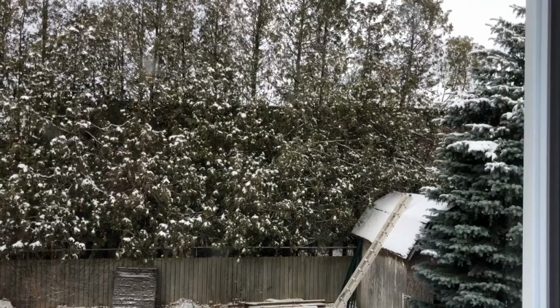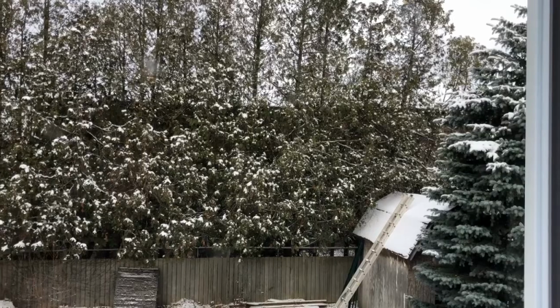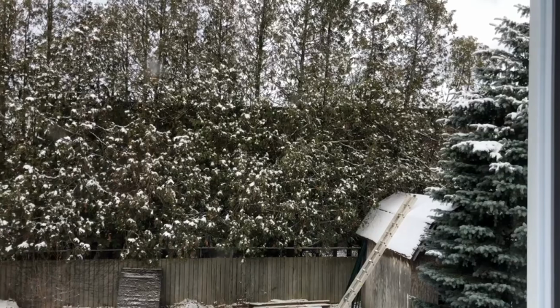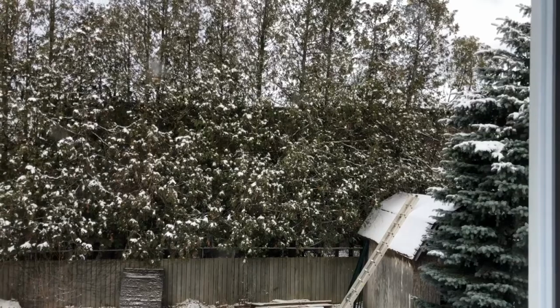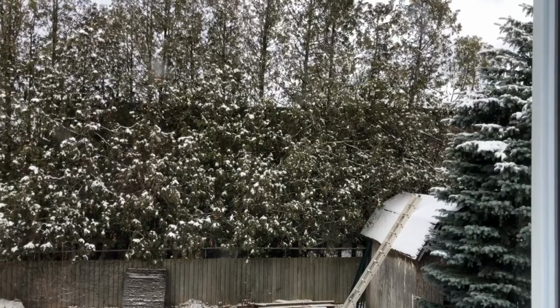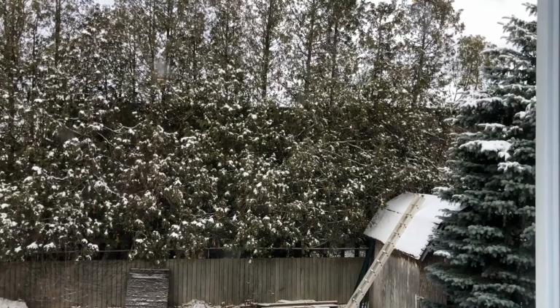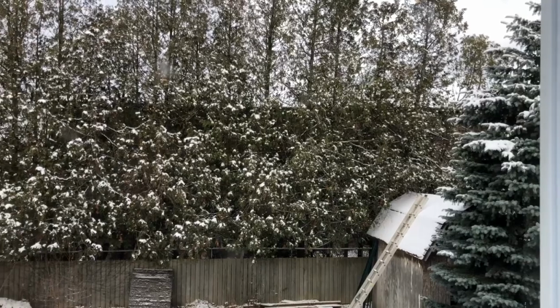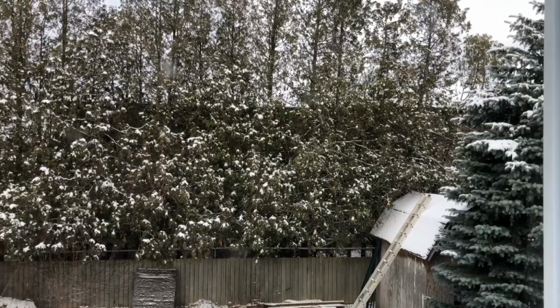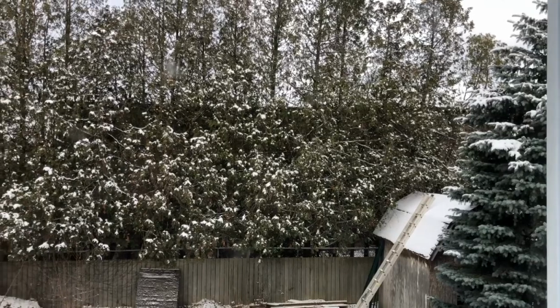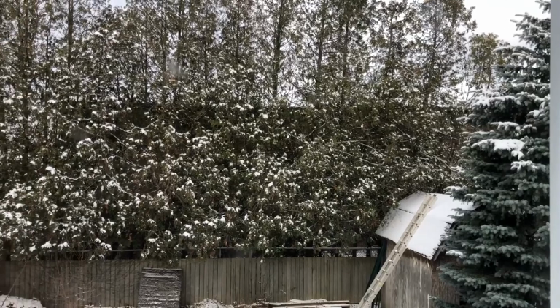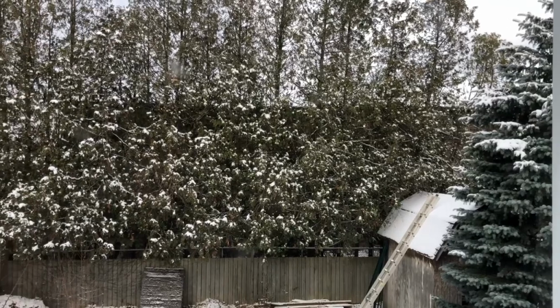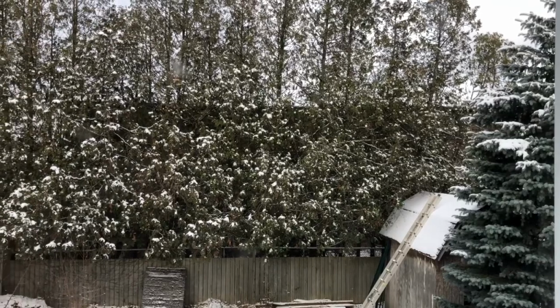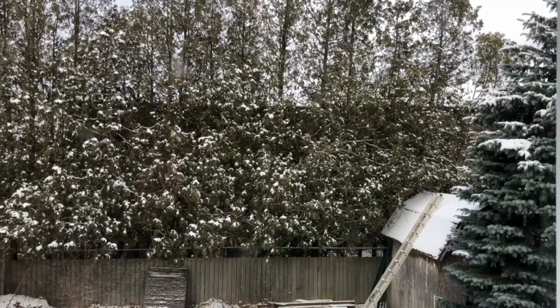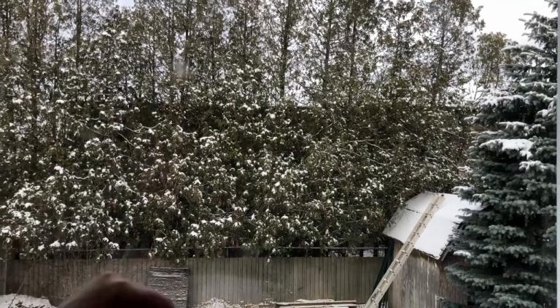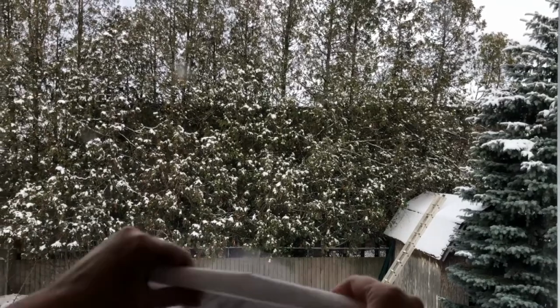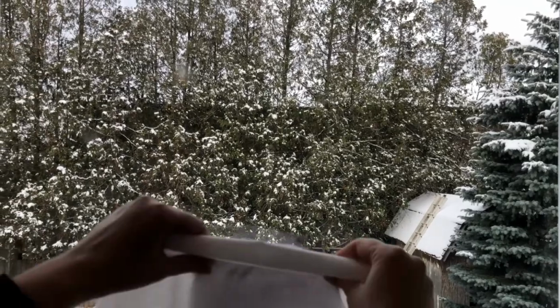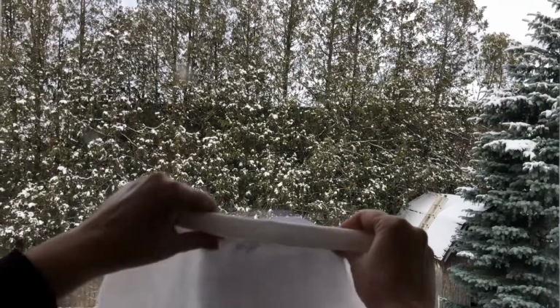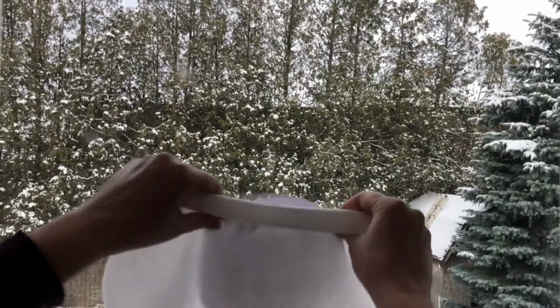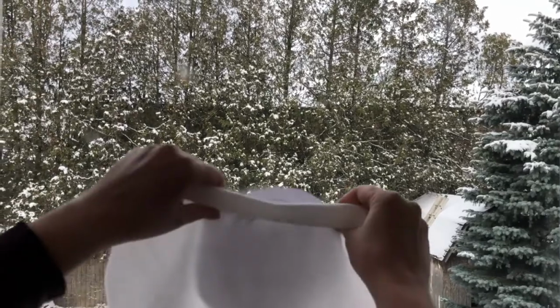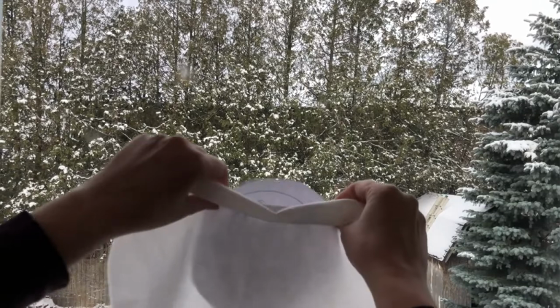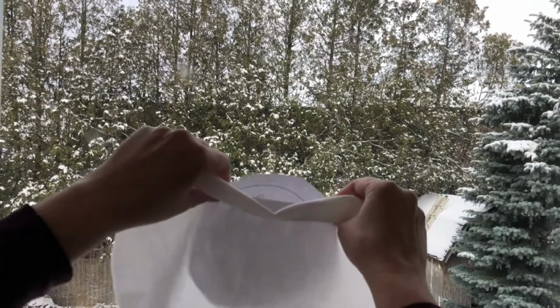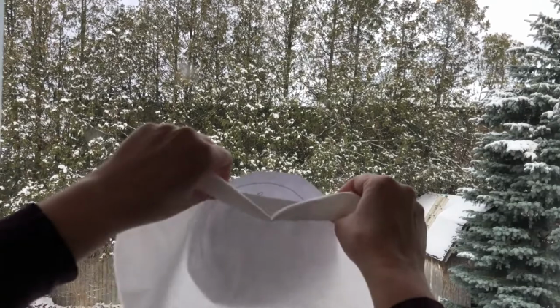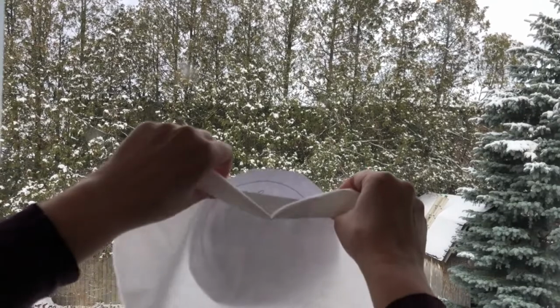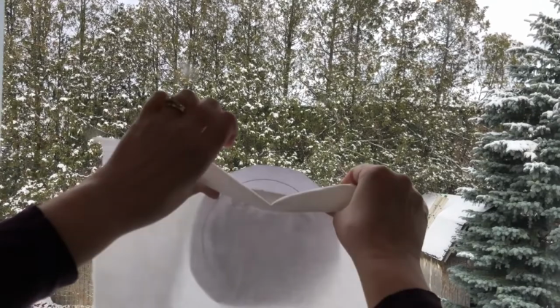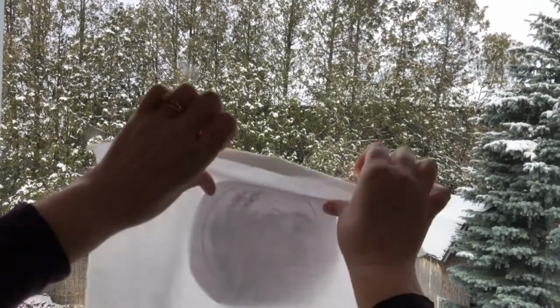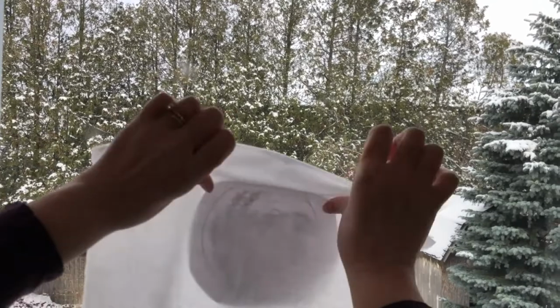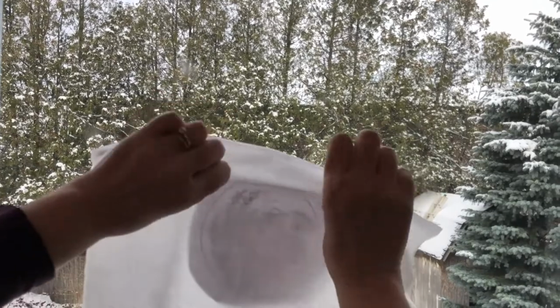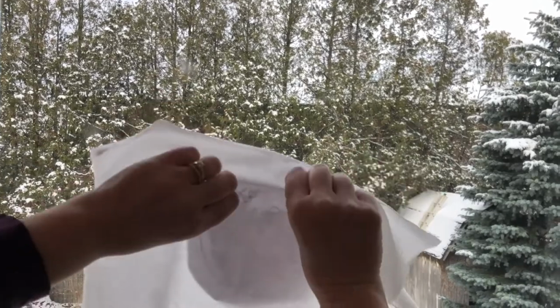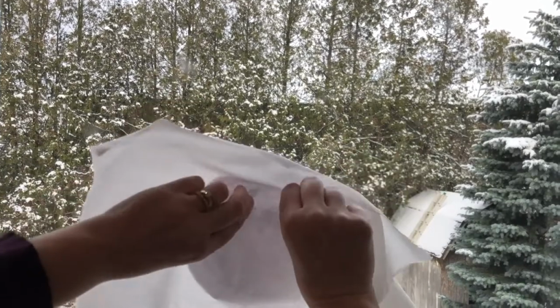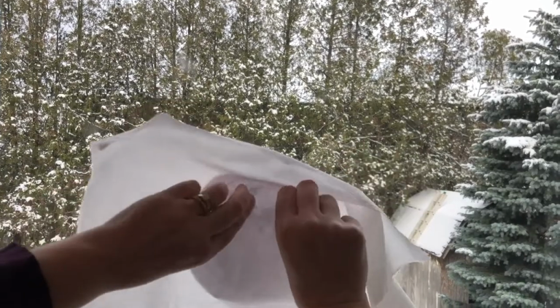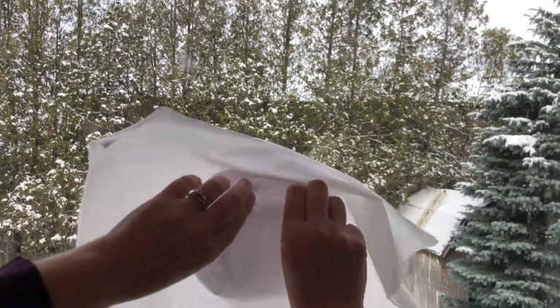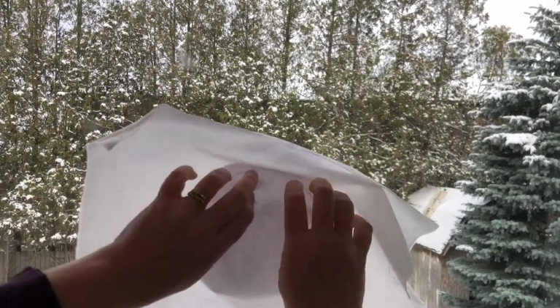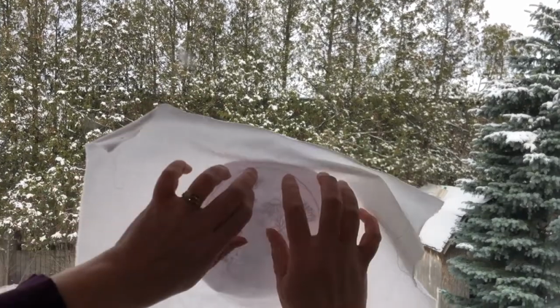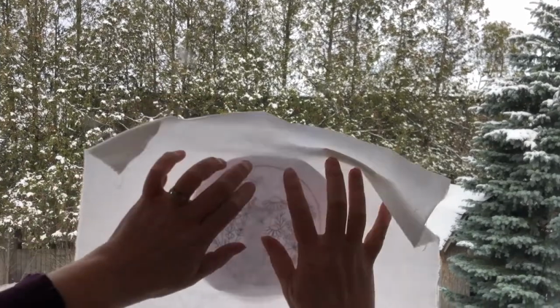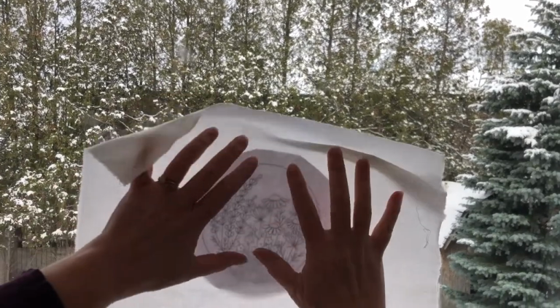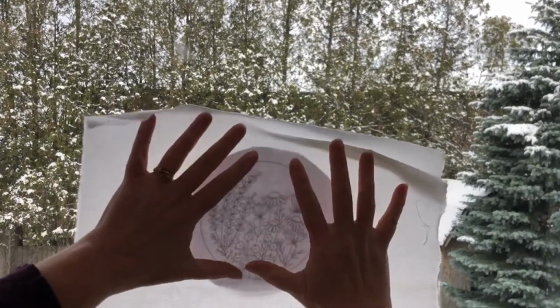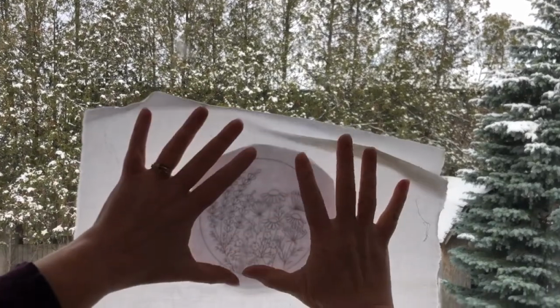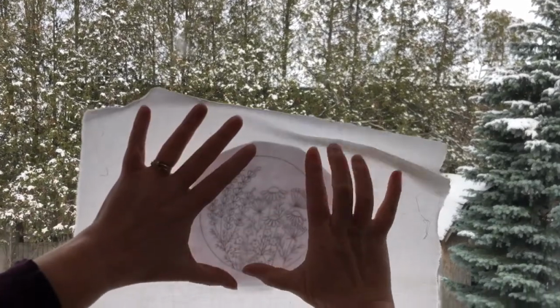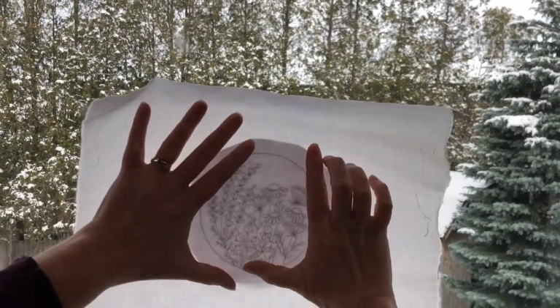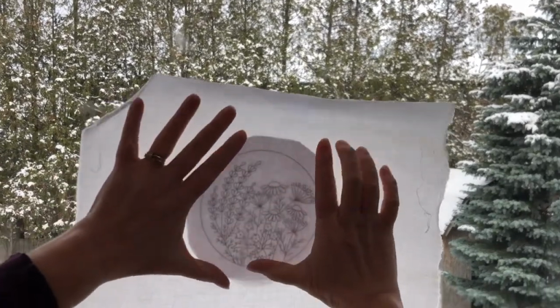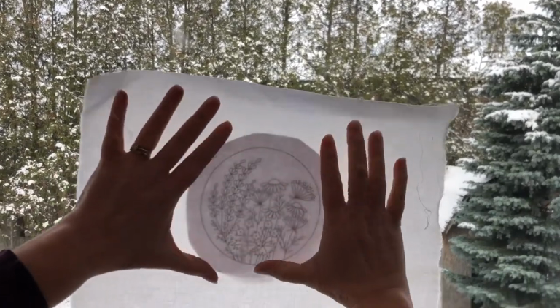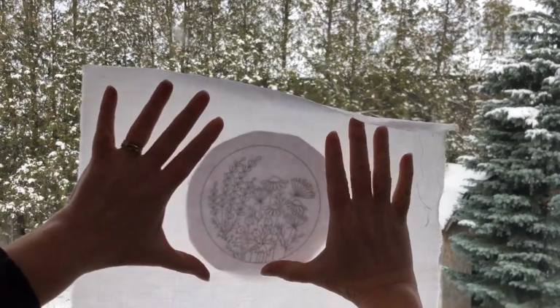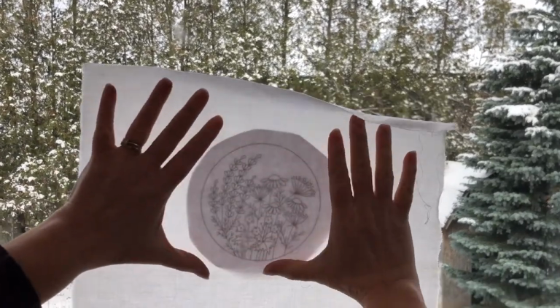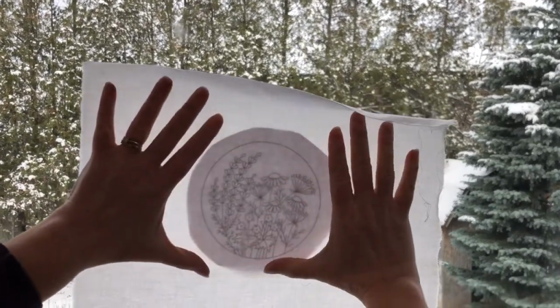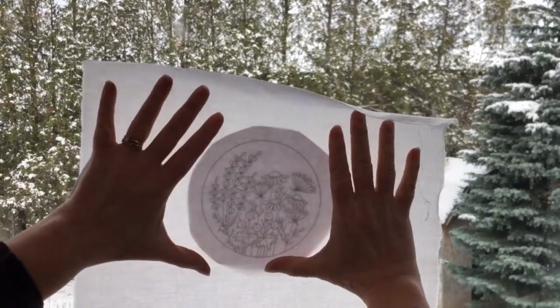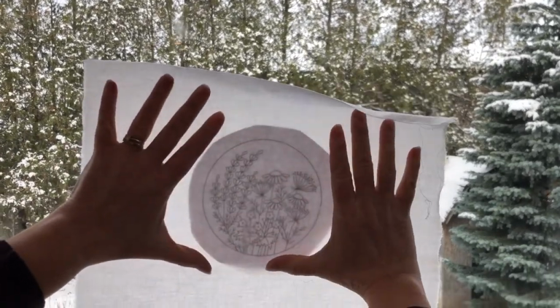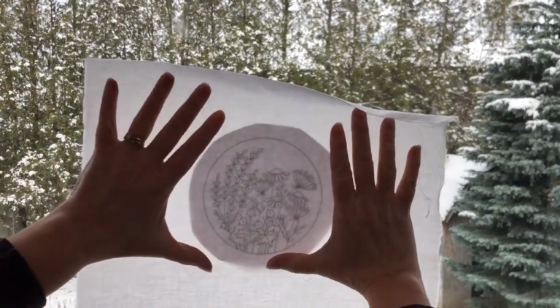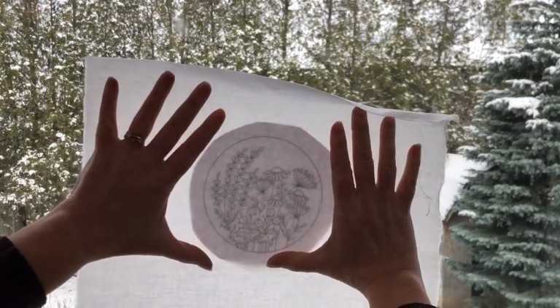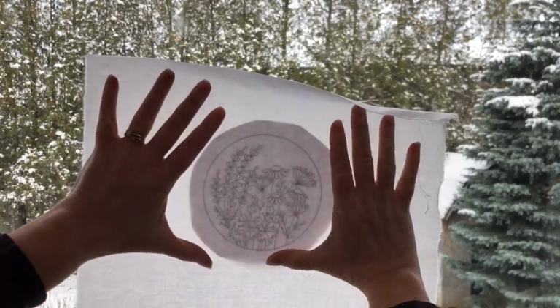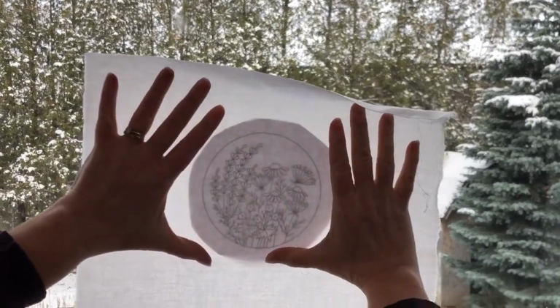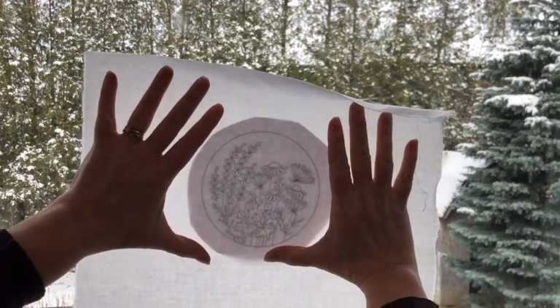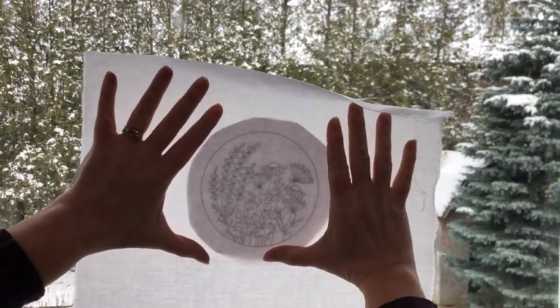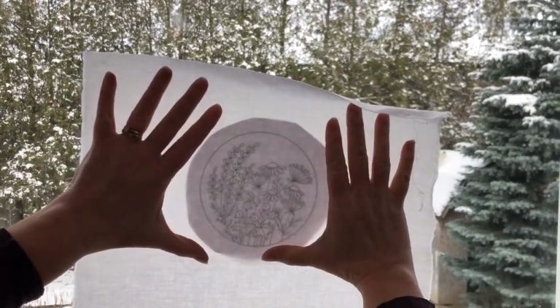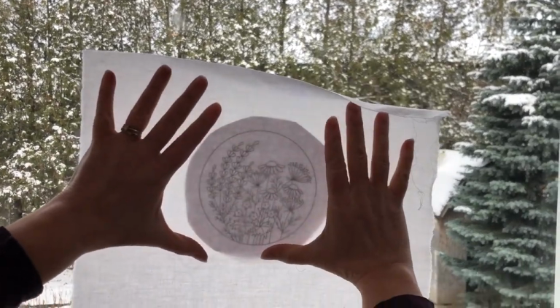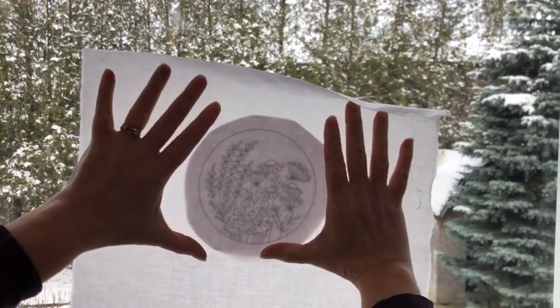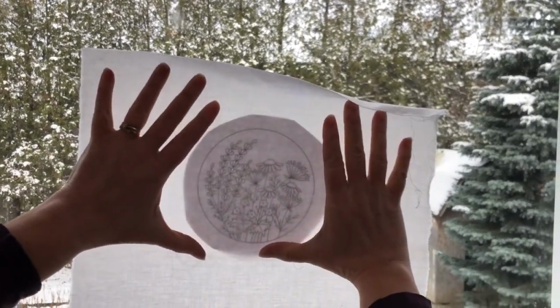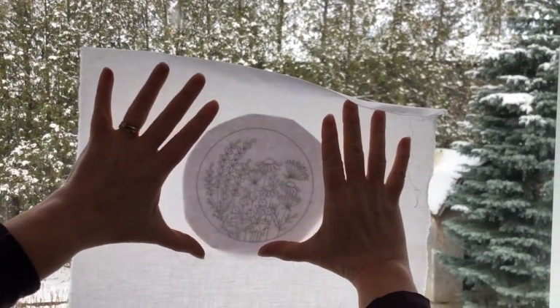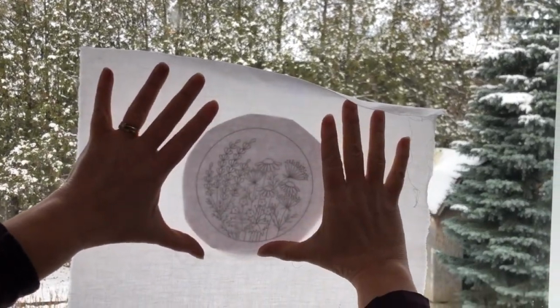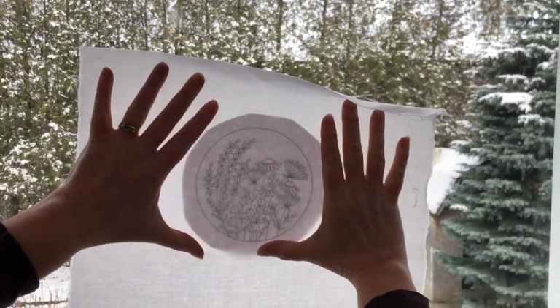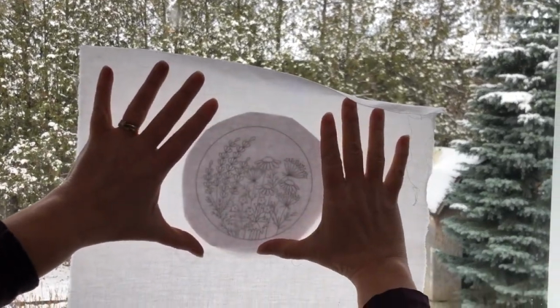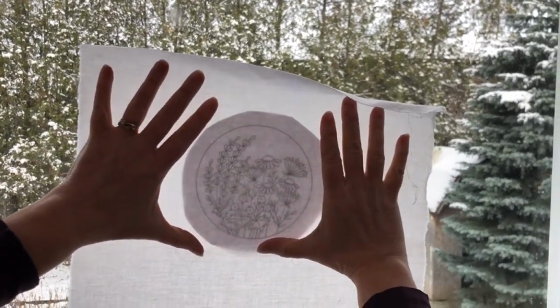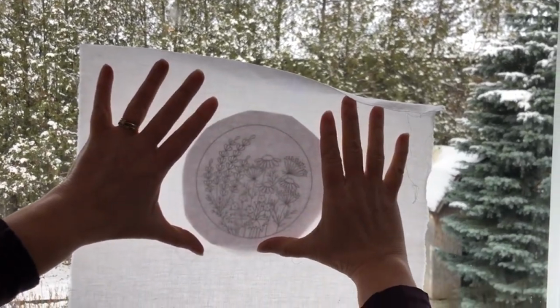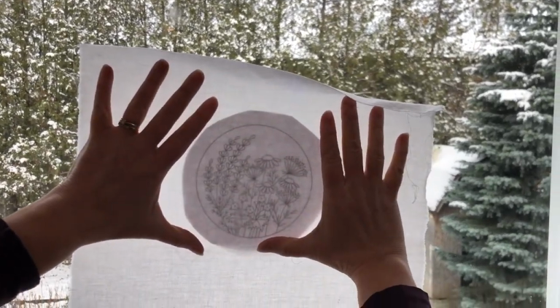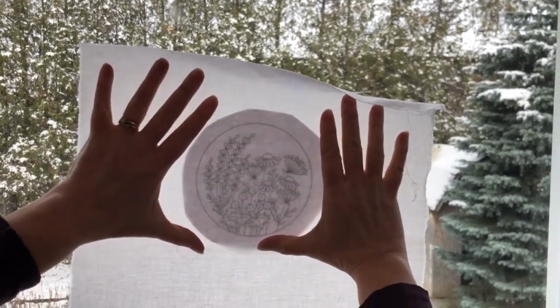The first choice is to use a window. Taping the piece to the window on a sunny day will make it easy to see.